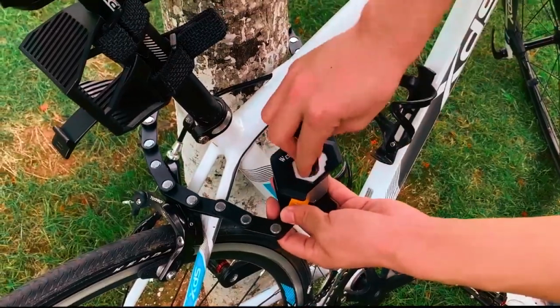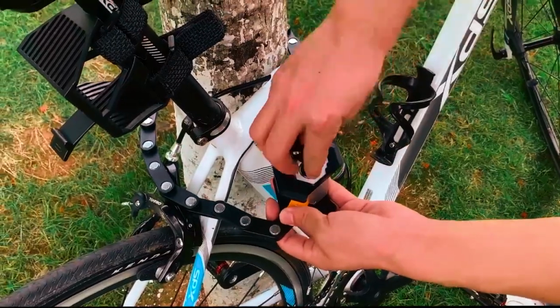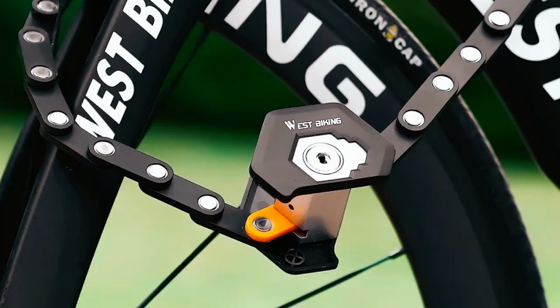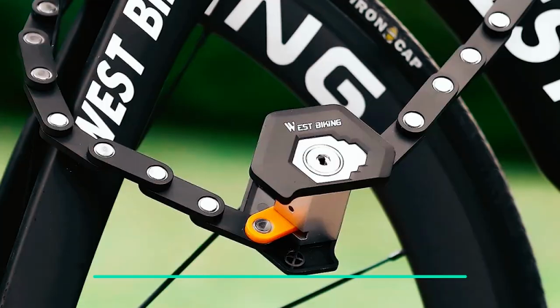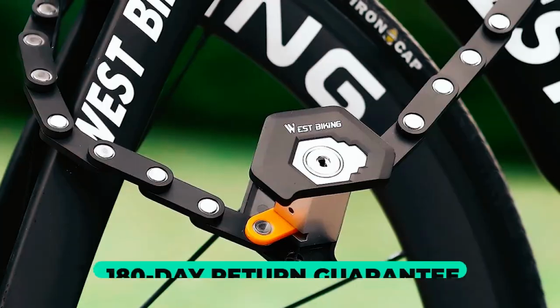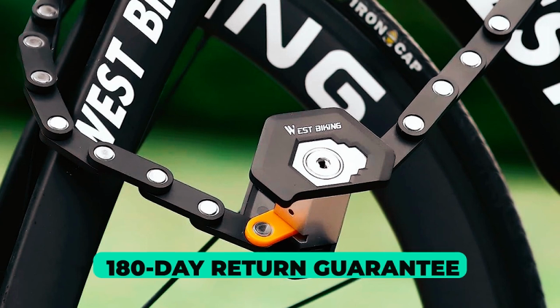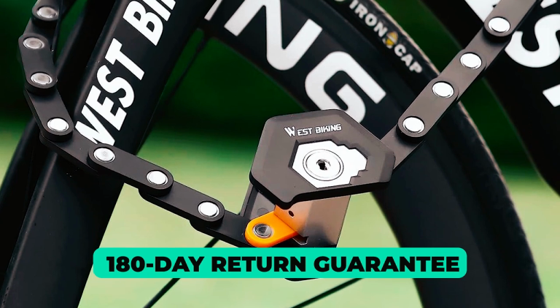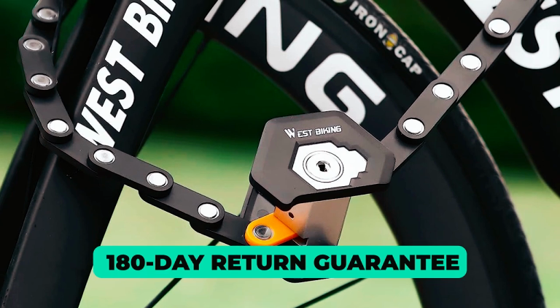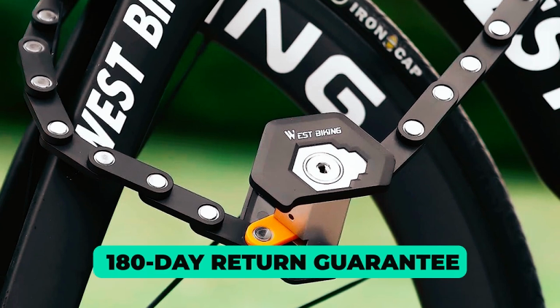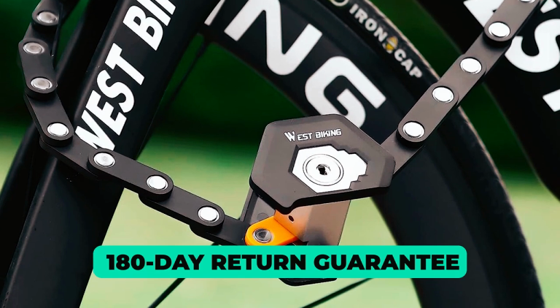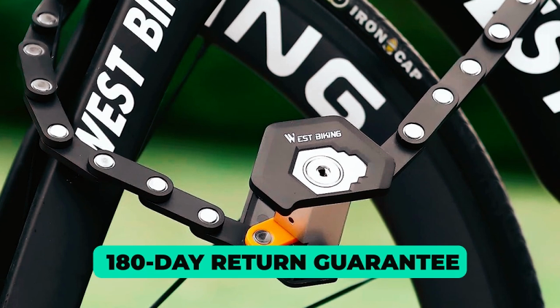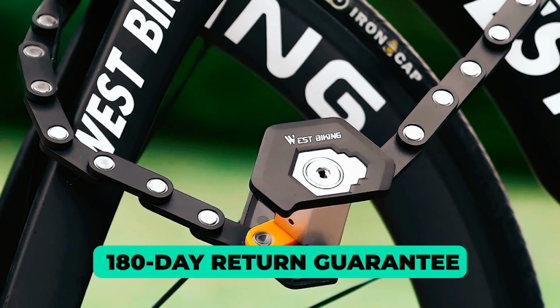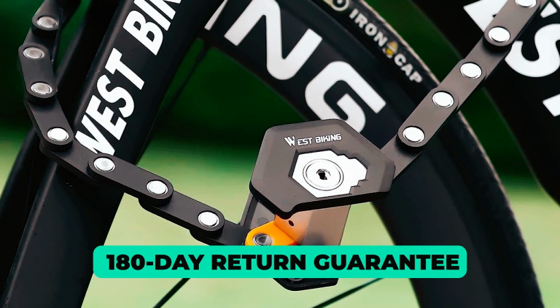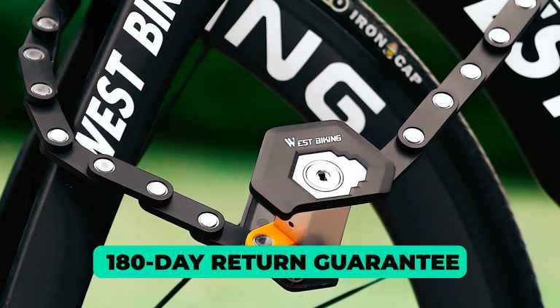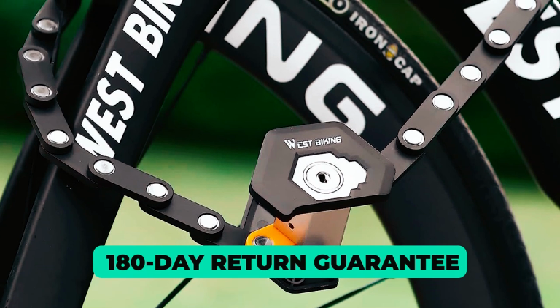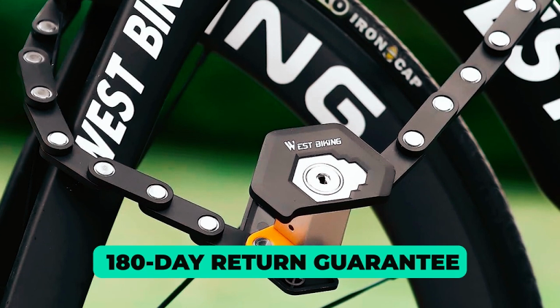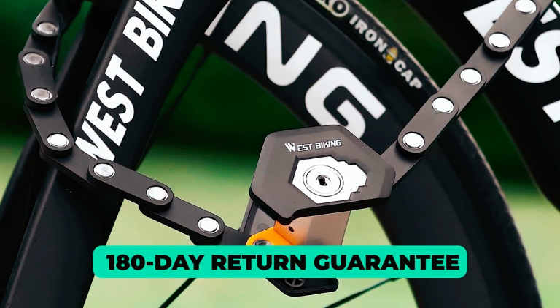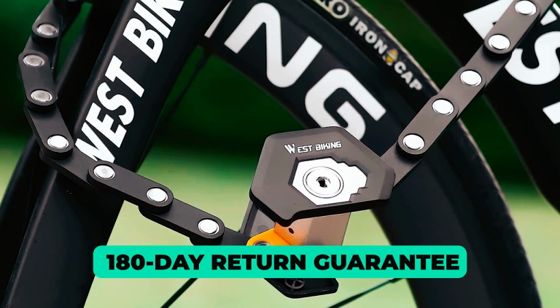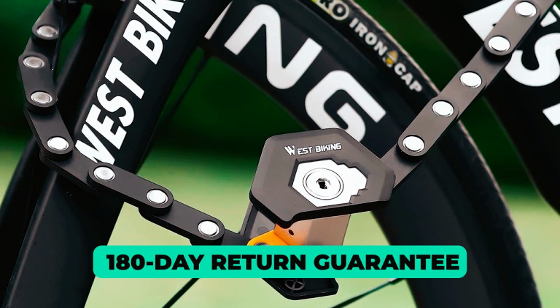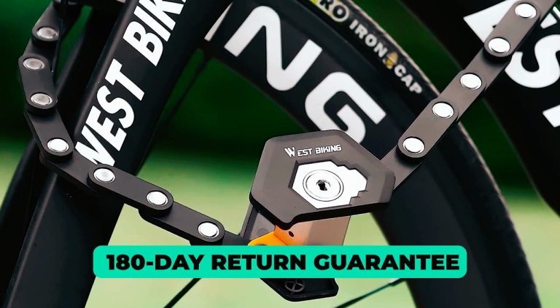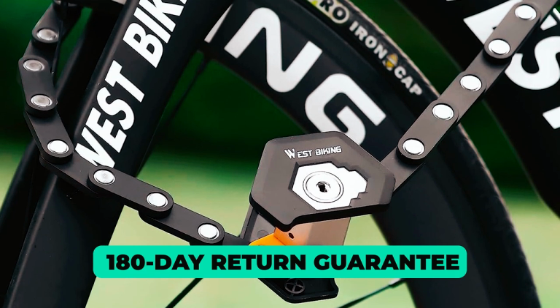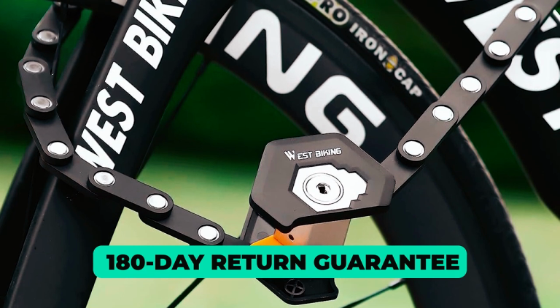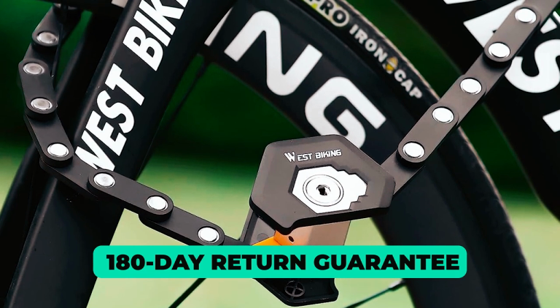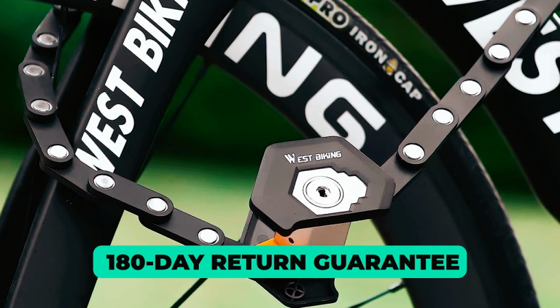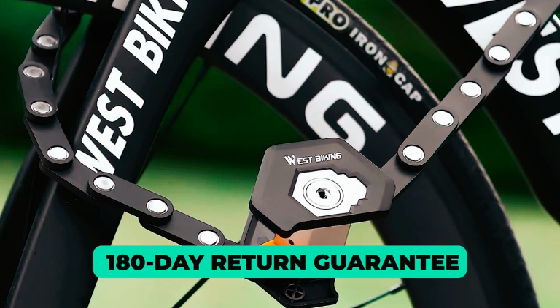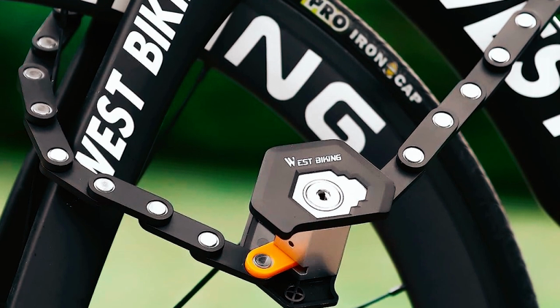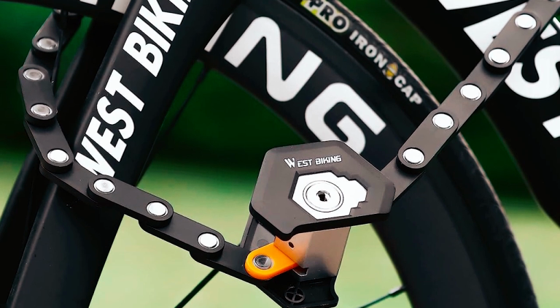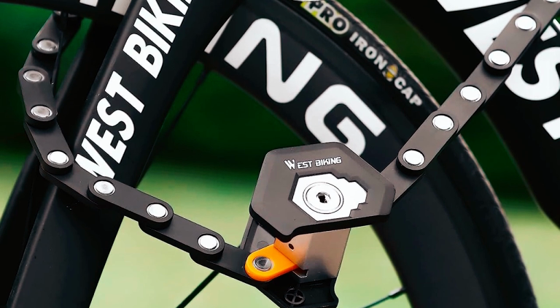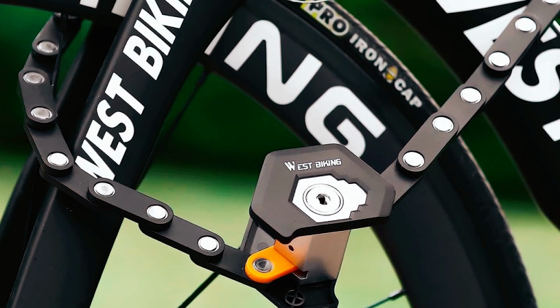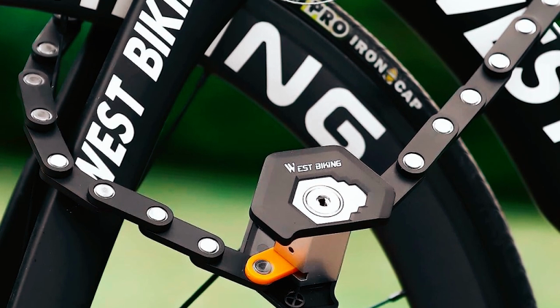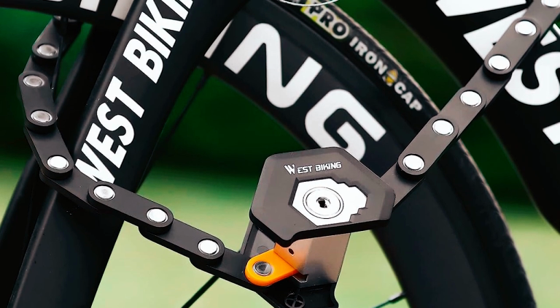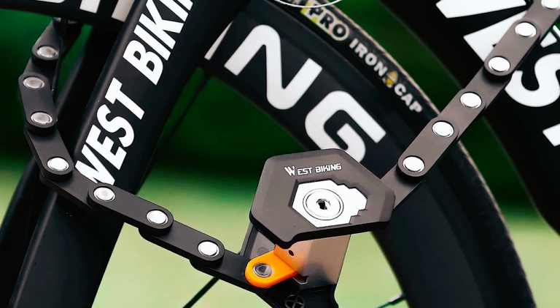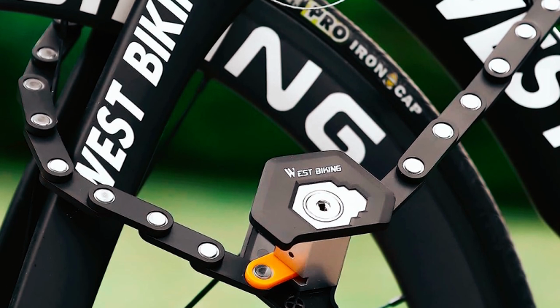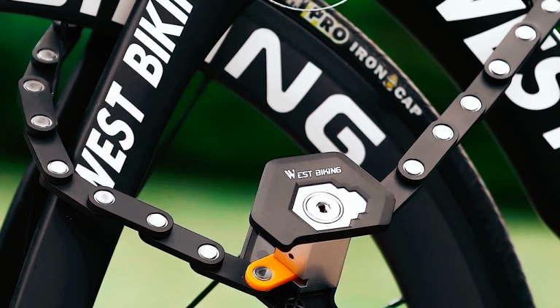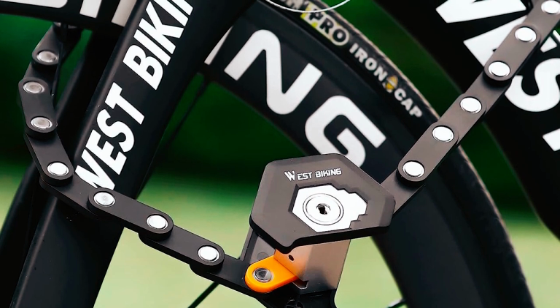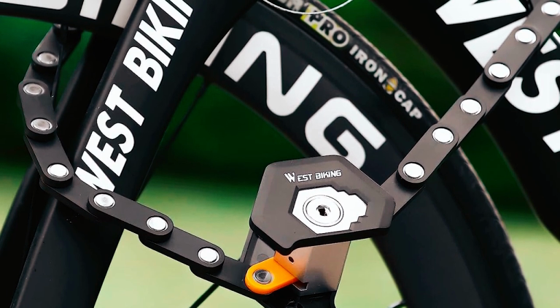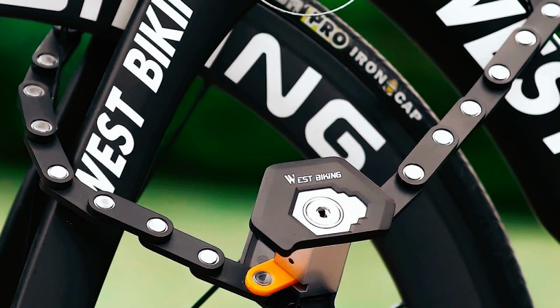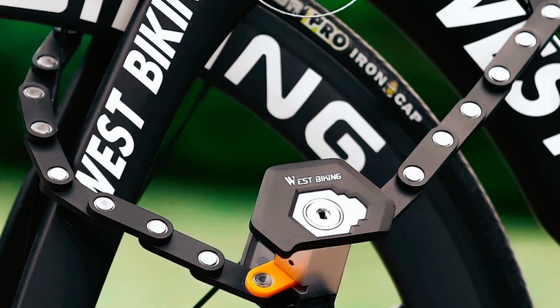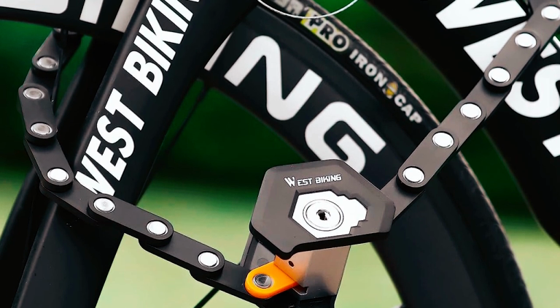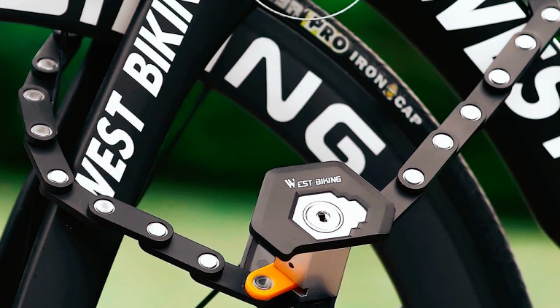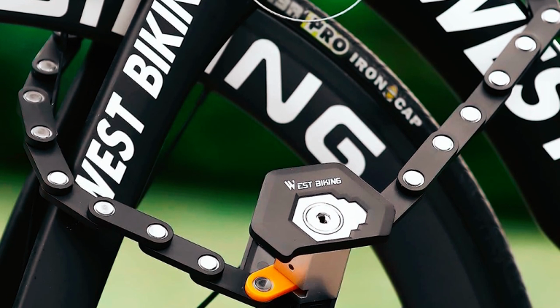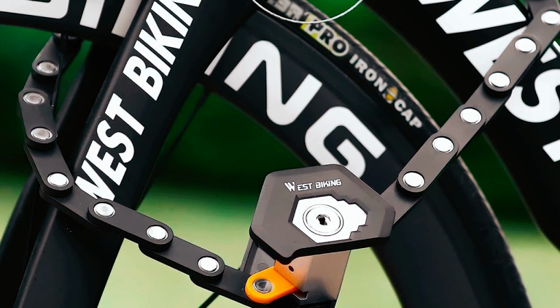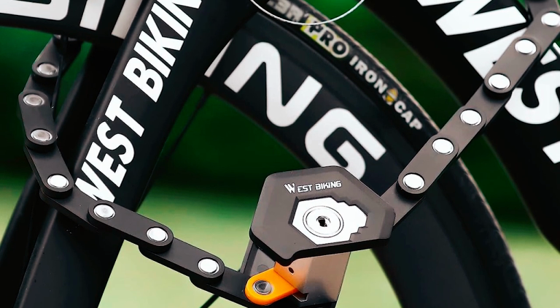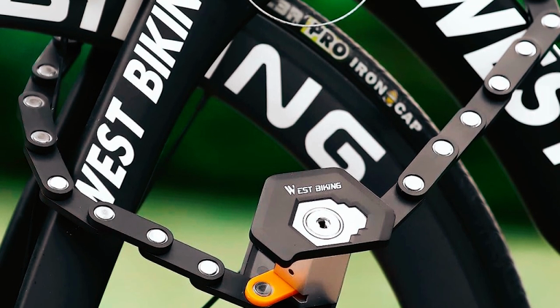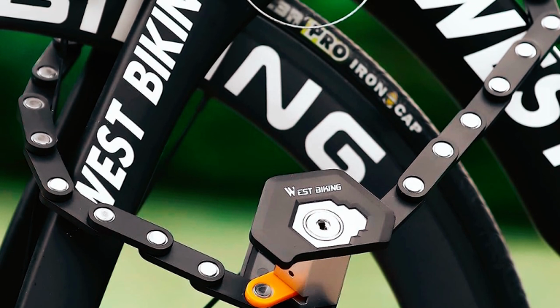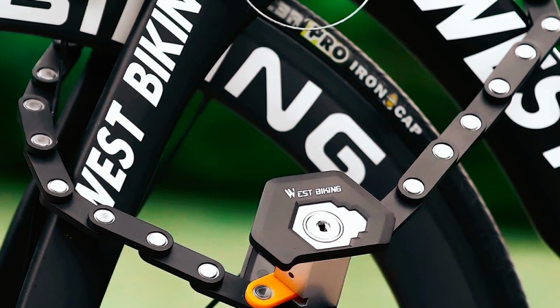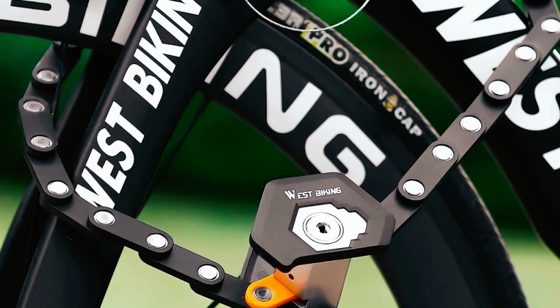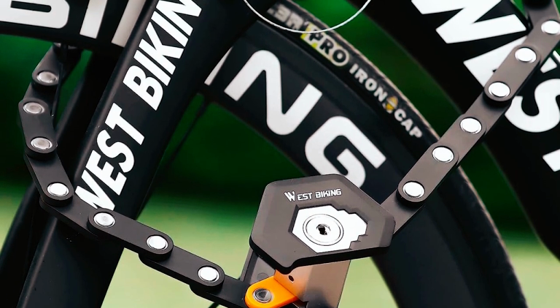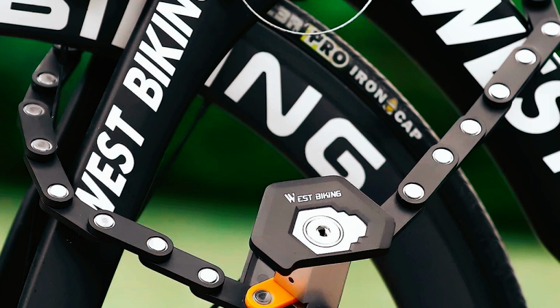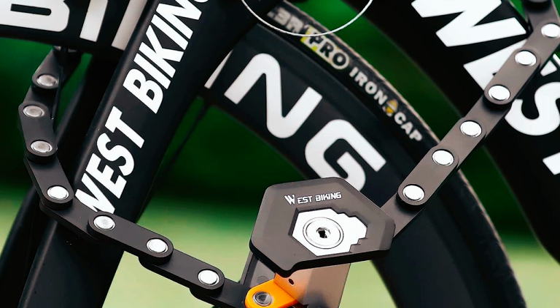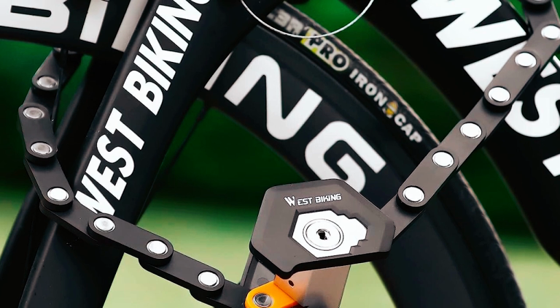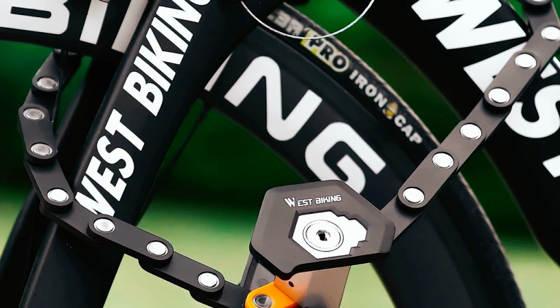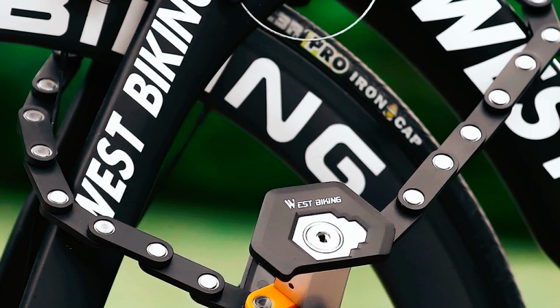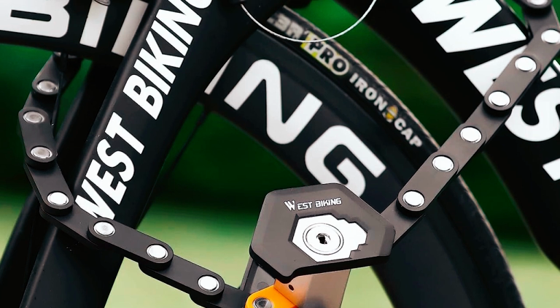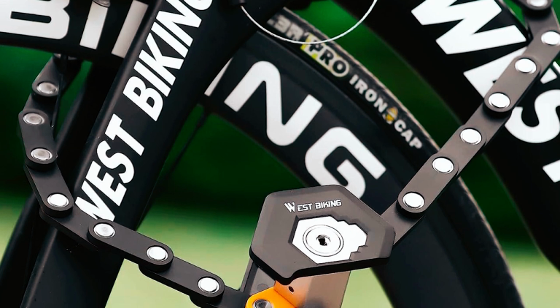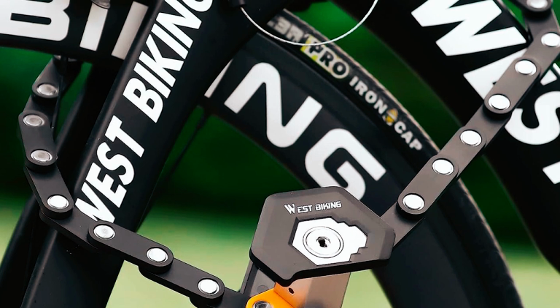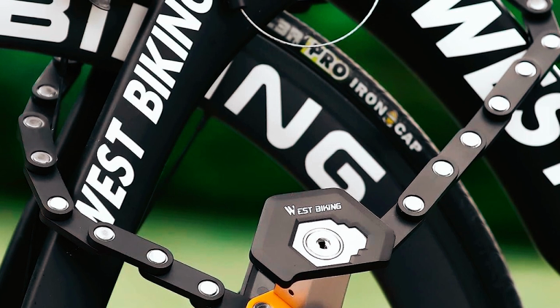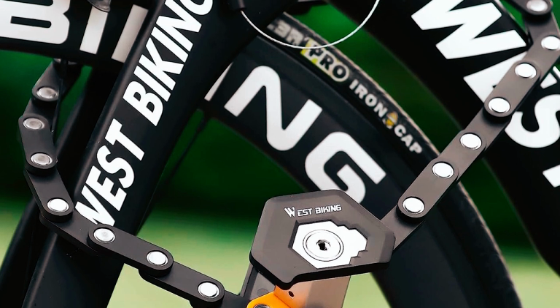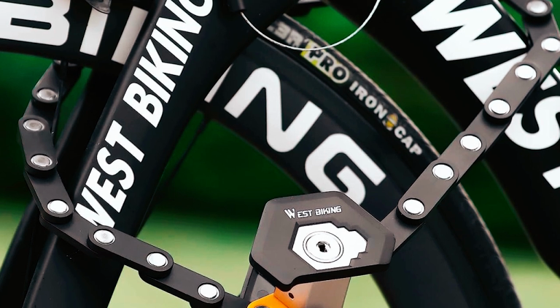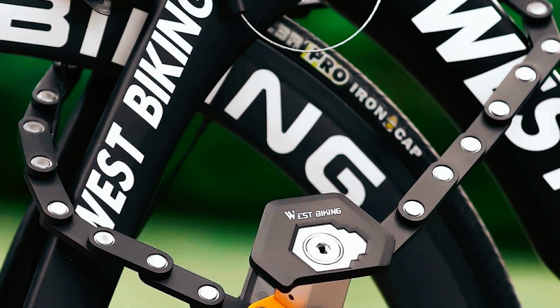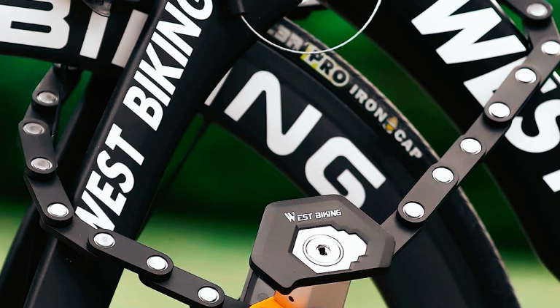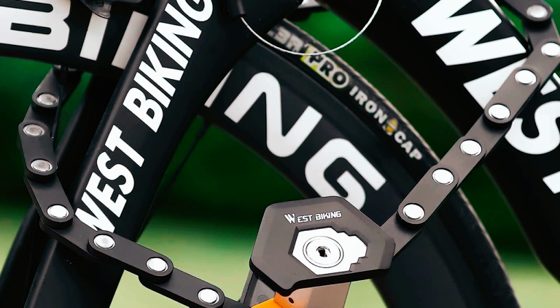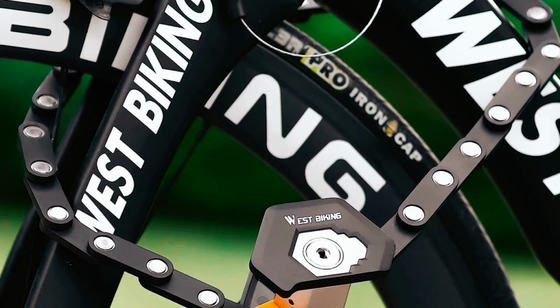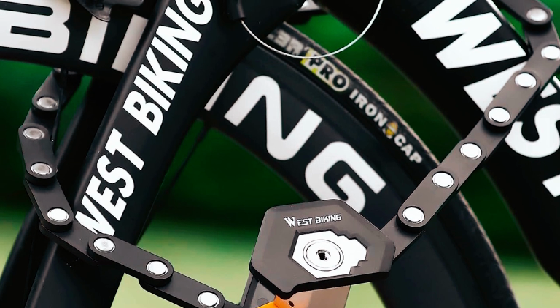With a 180-day return guarantee, you can order this lock with confidence, knowing that your satisfaction is the top priority.